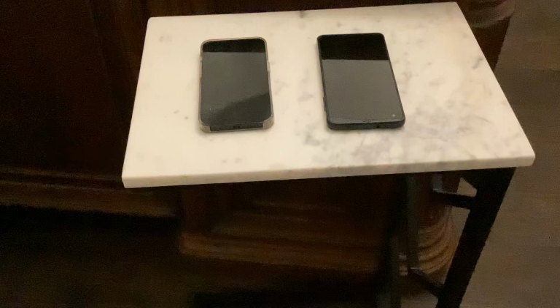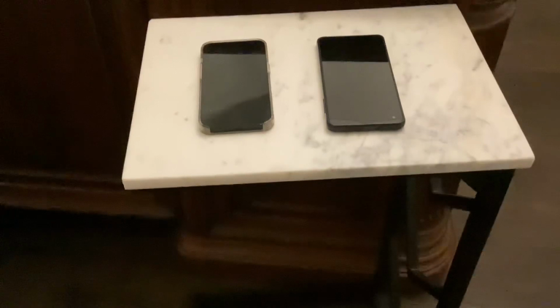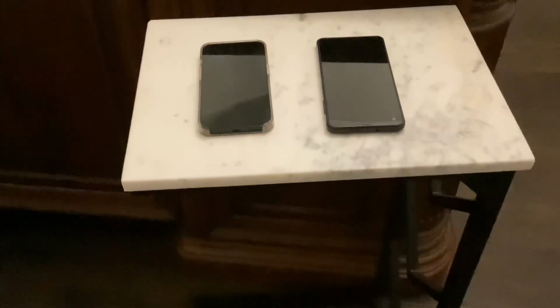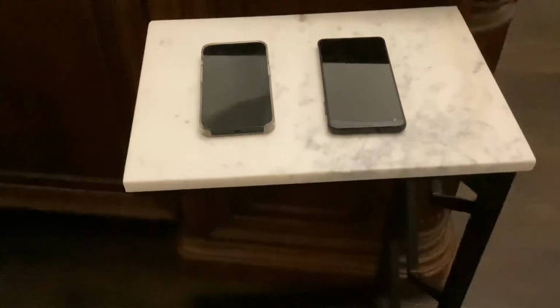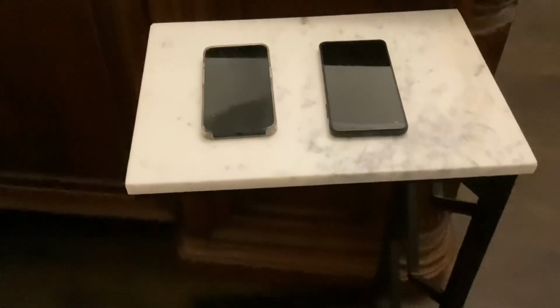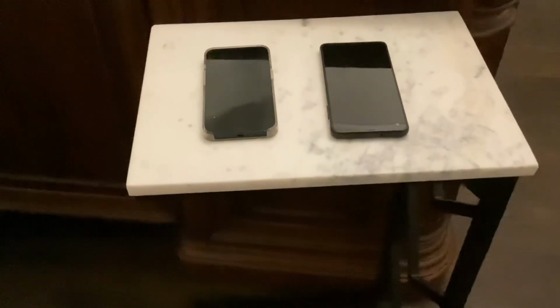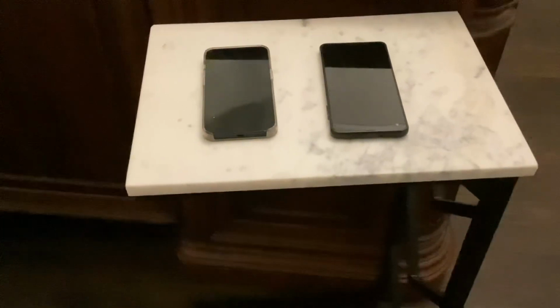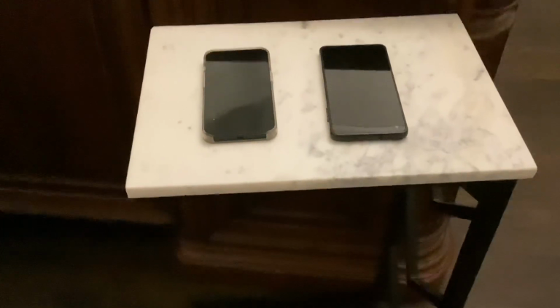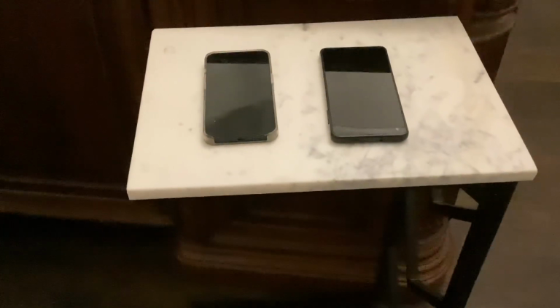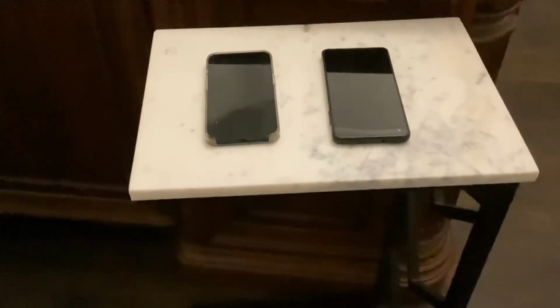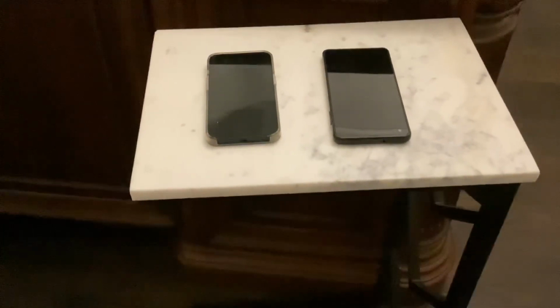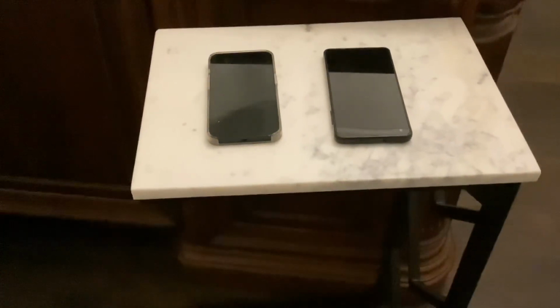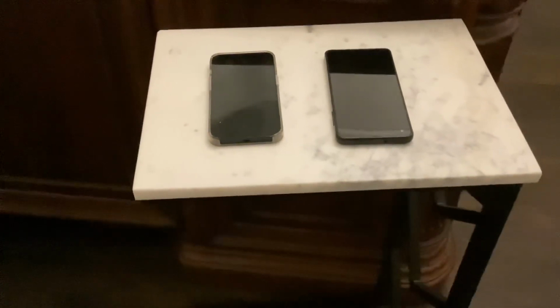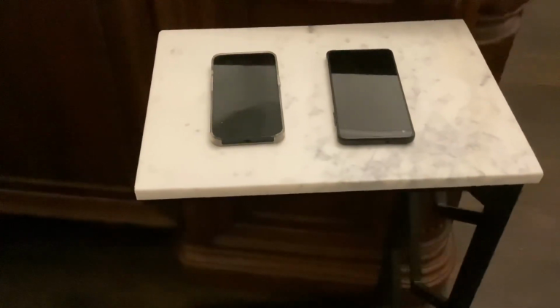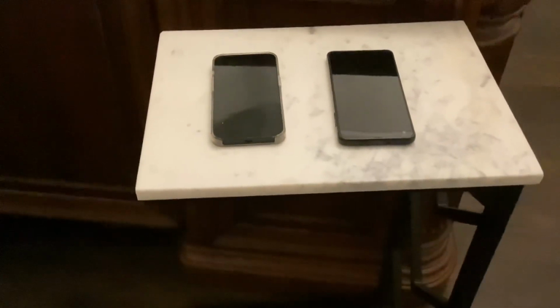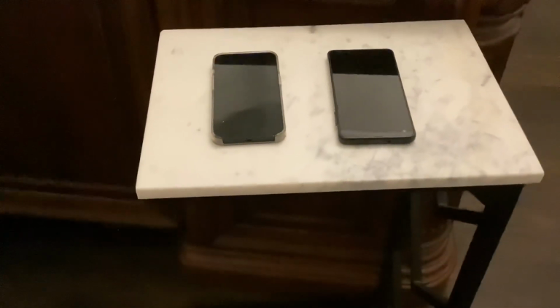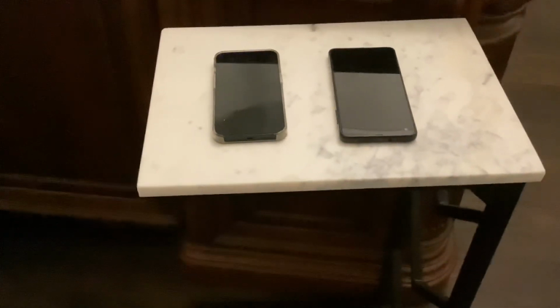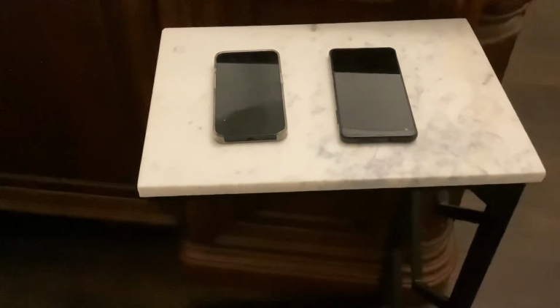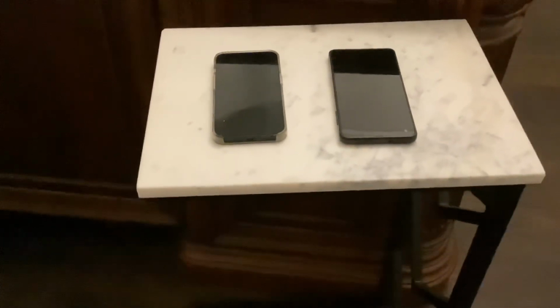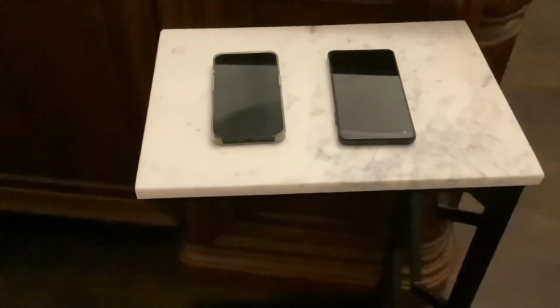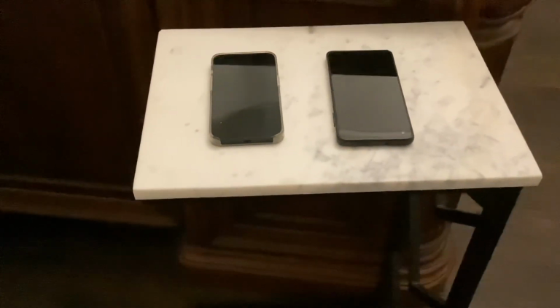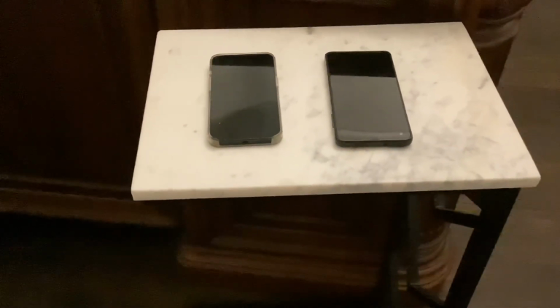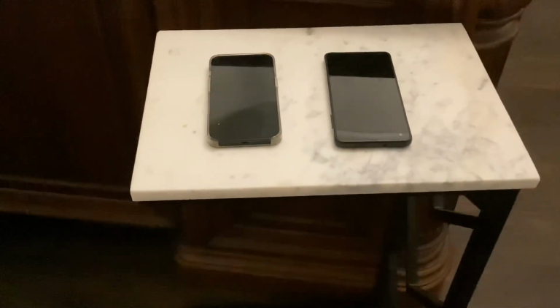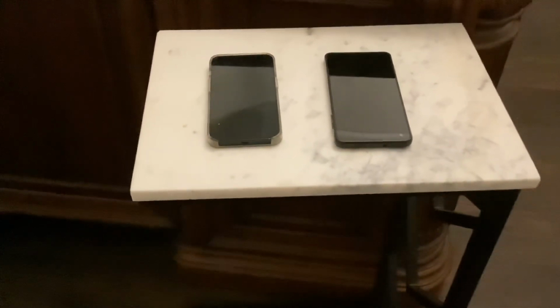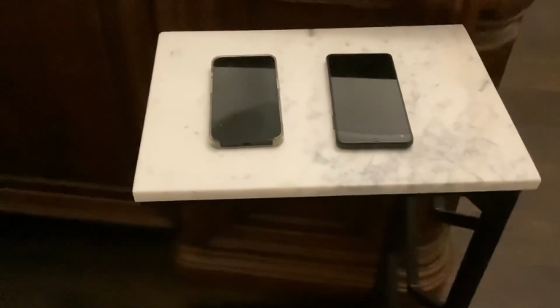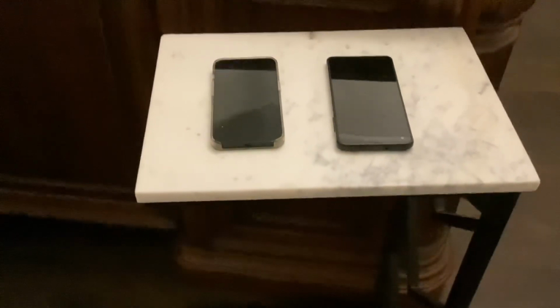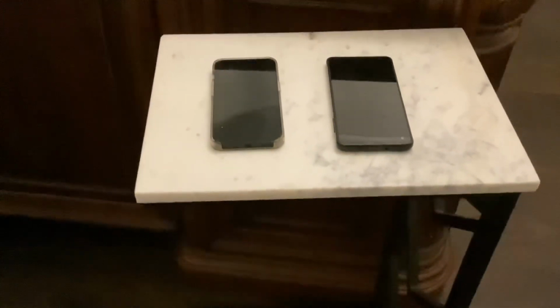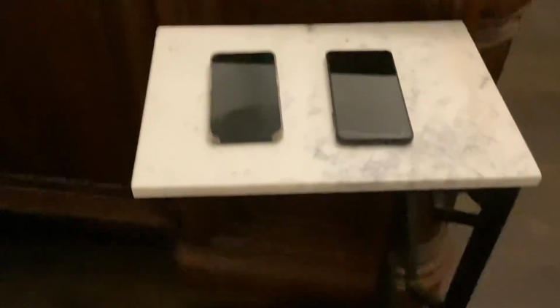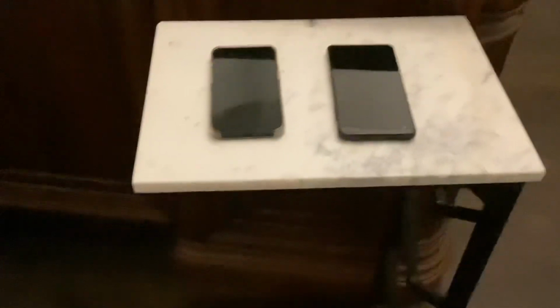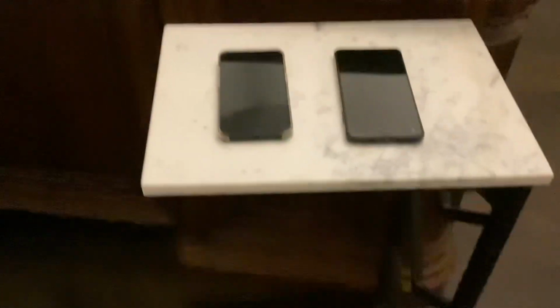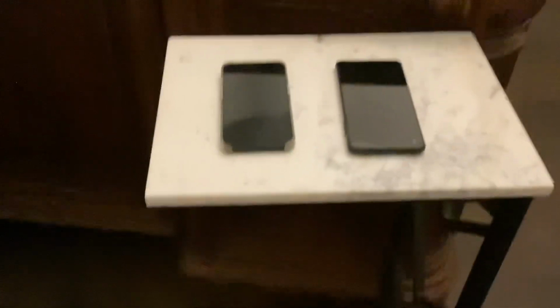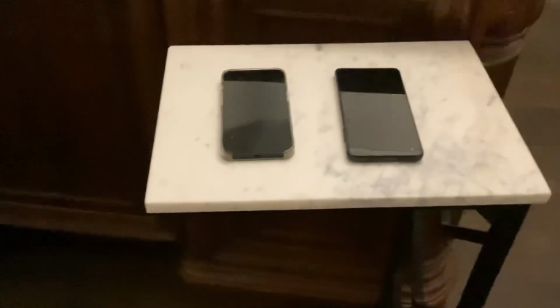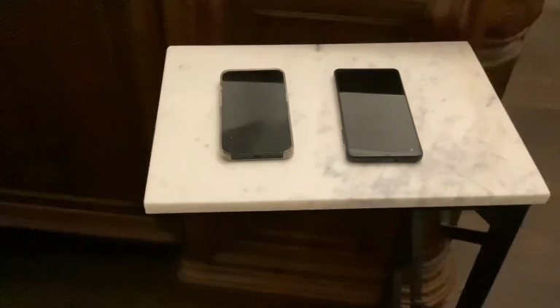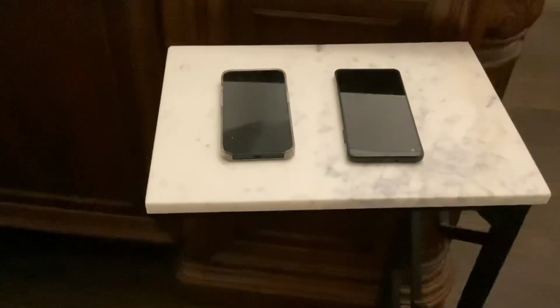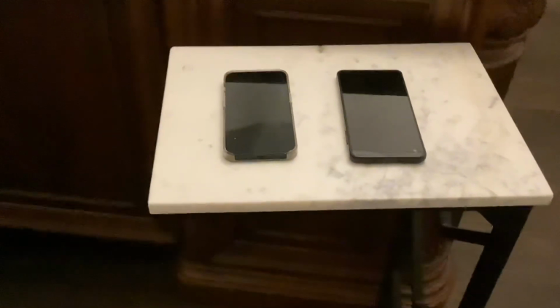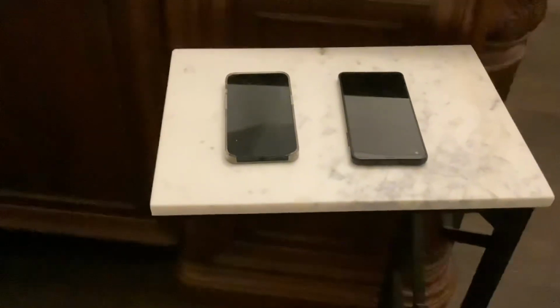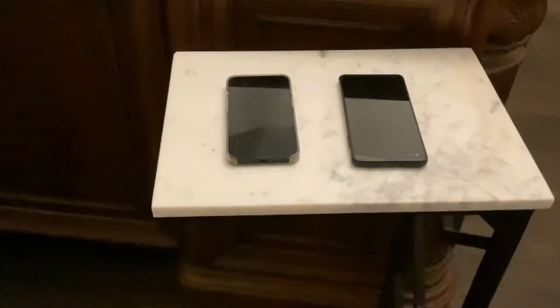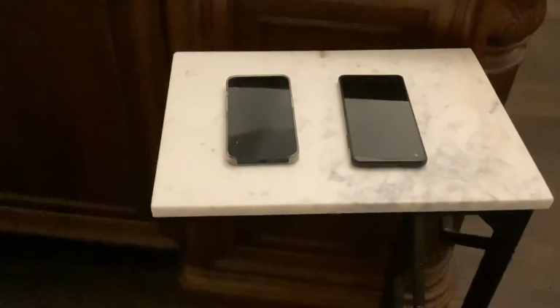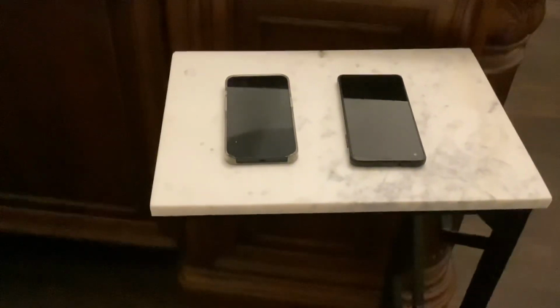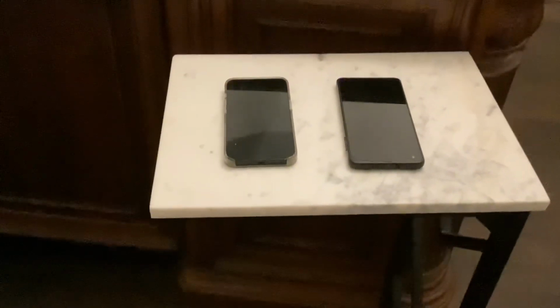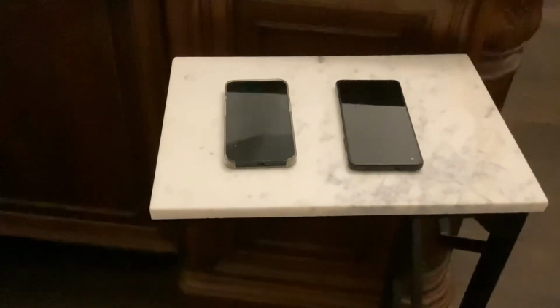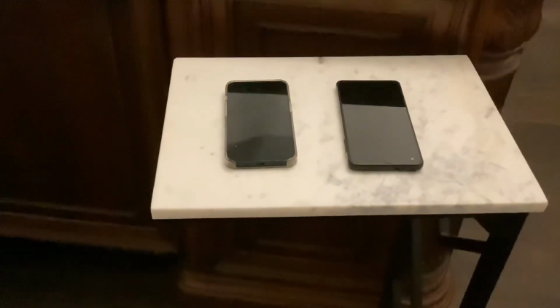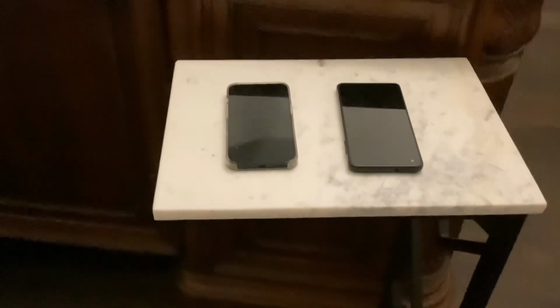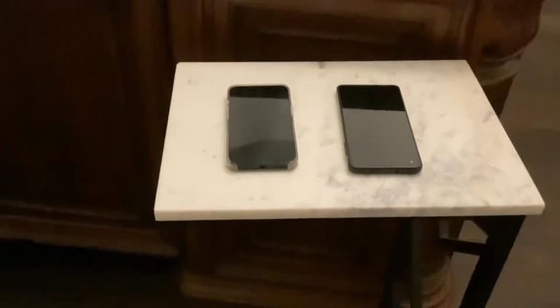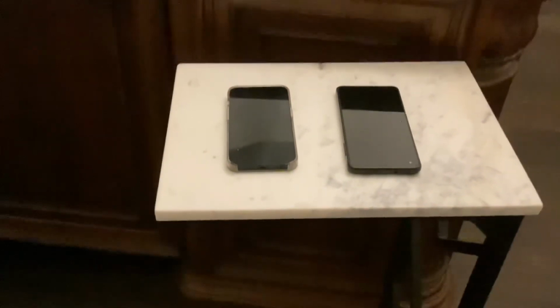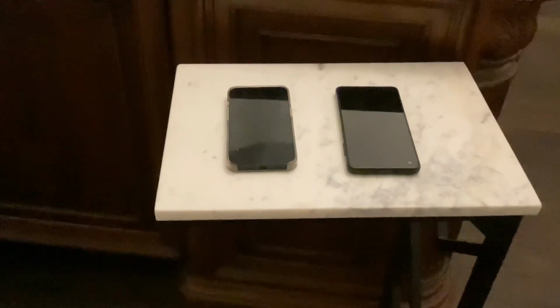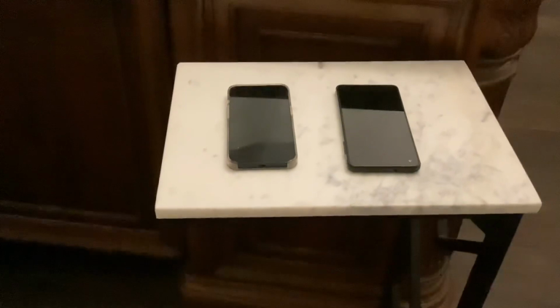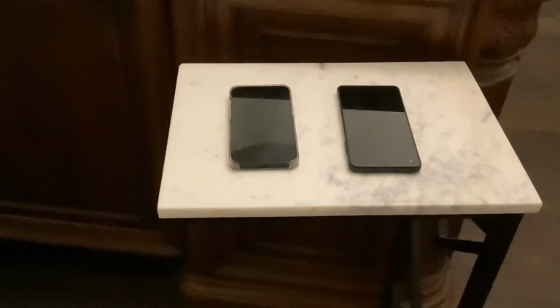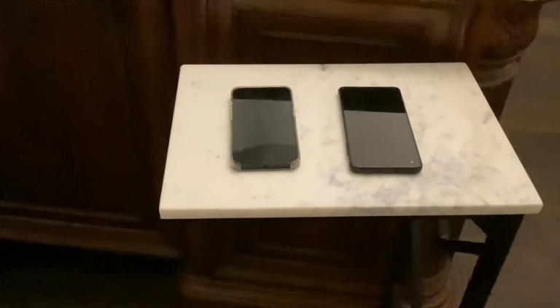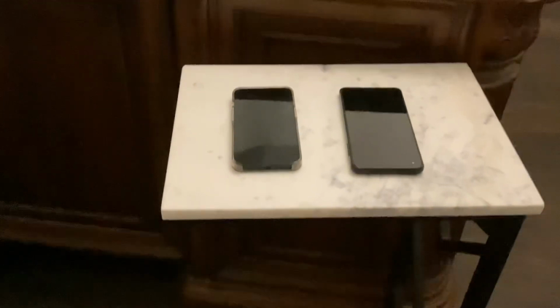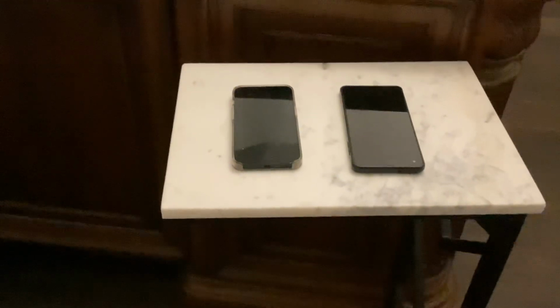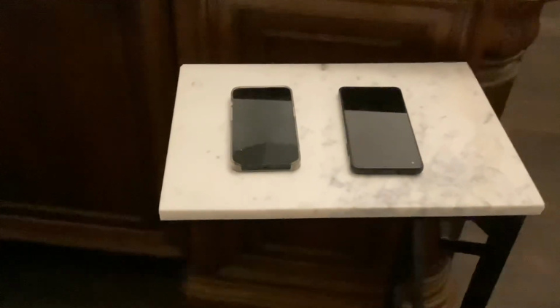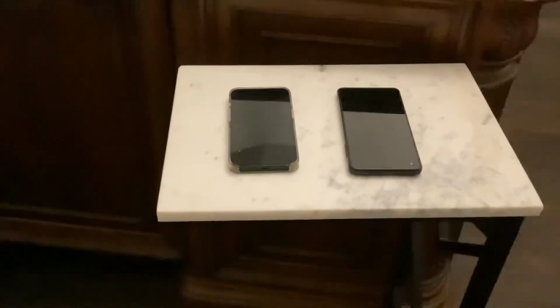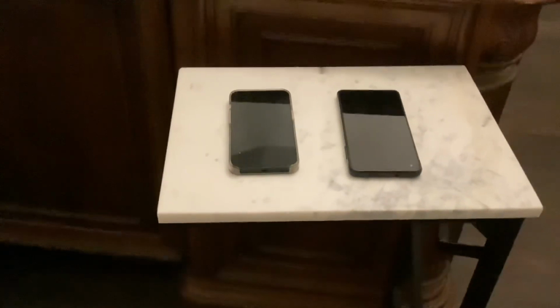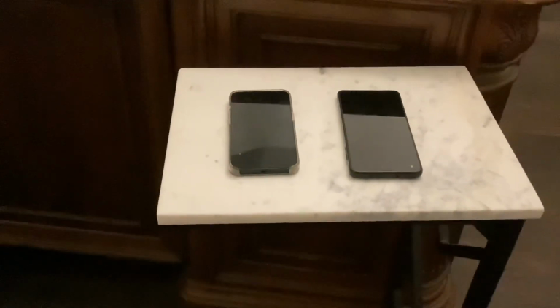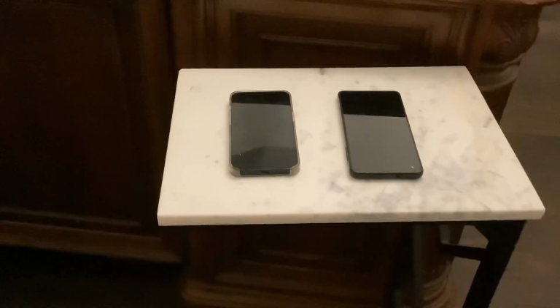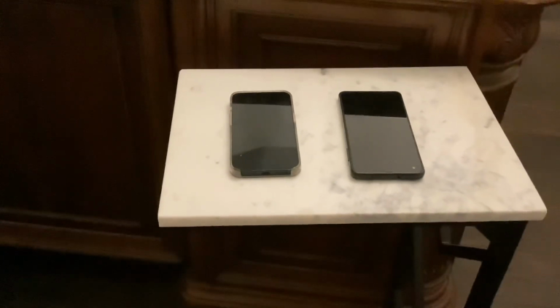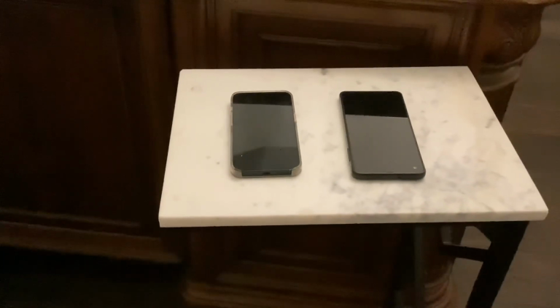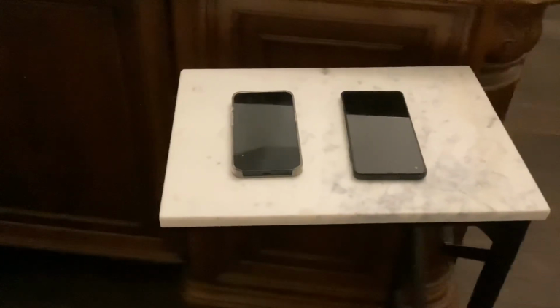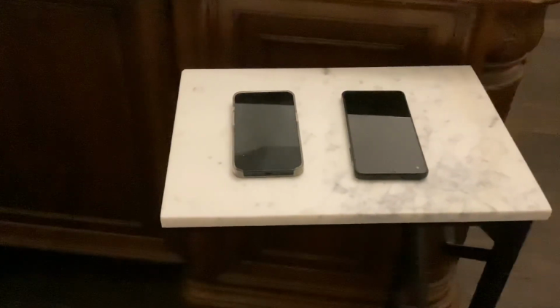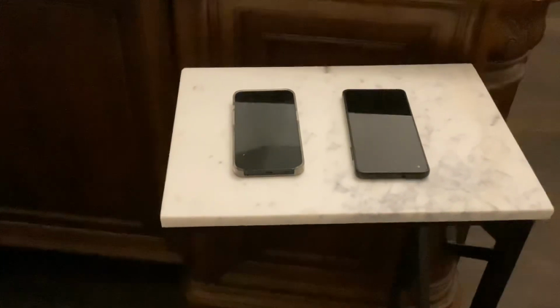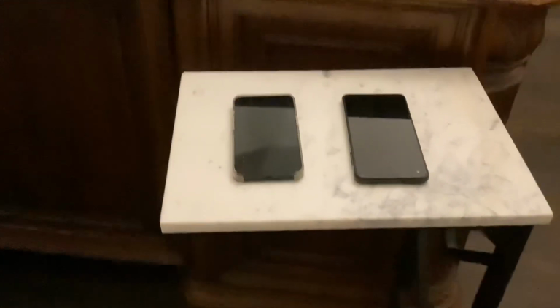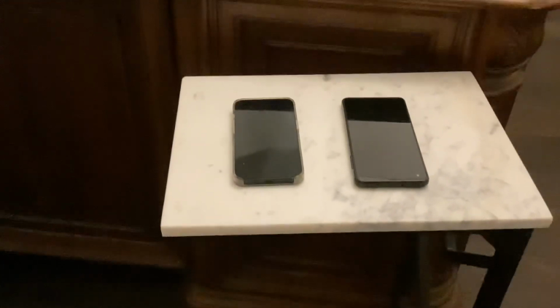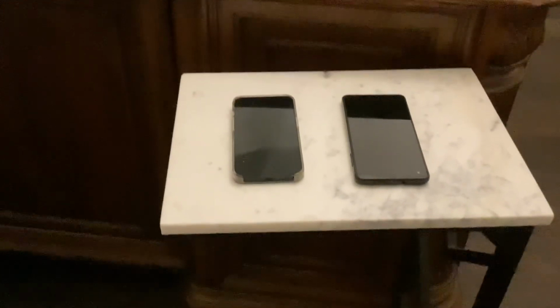Try guessing which phone brand is on the left, and try guessing which phone brand is on the right. Good luck! You'll need it!